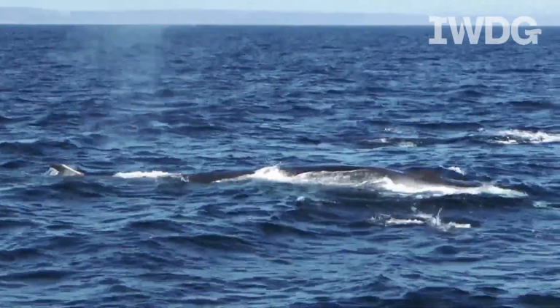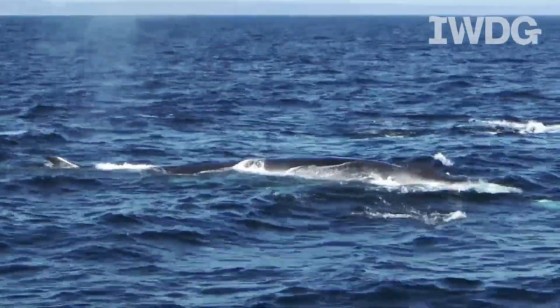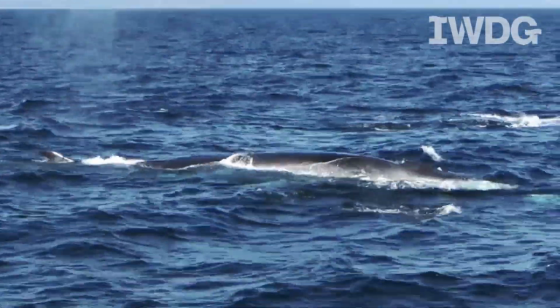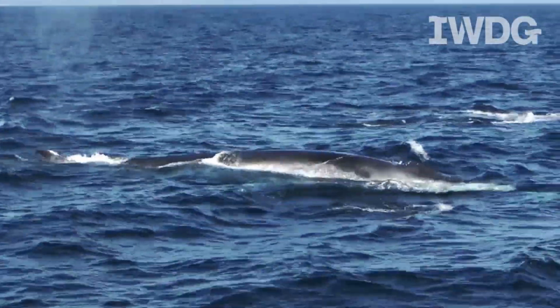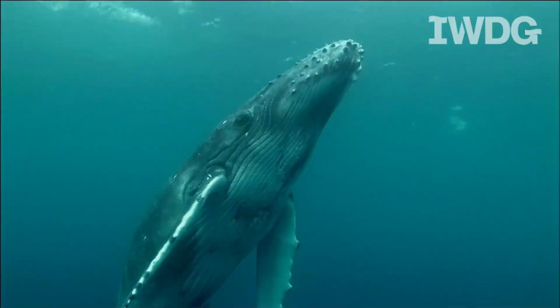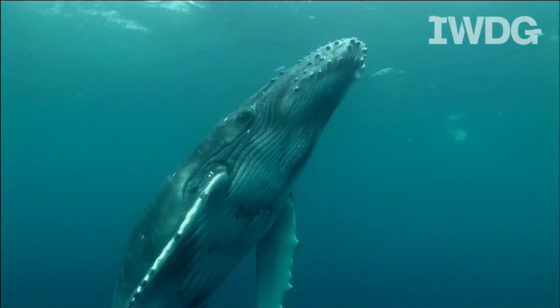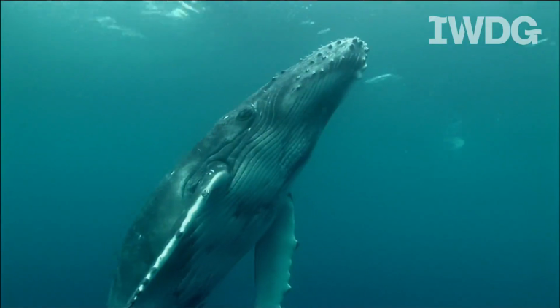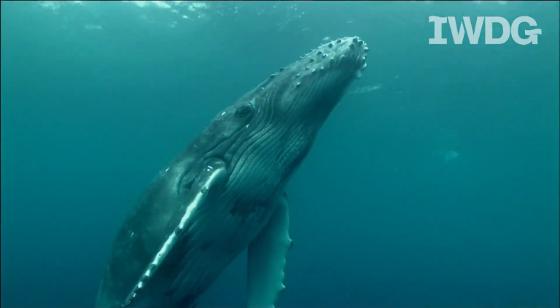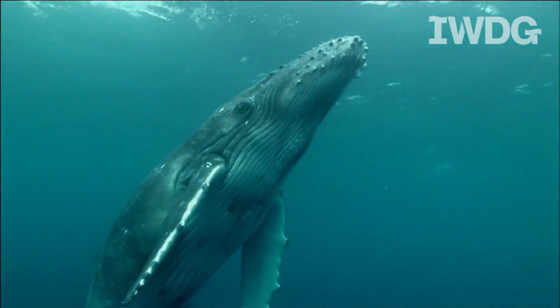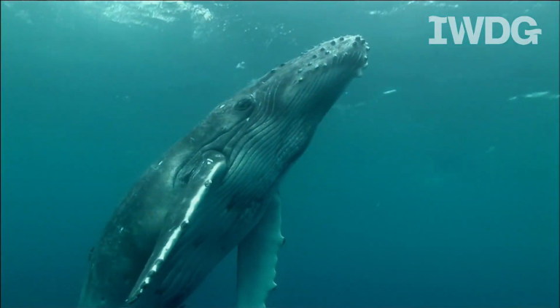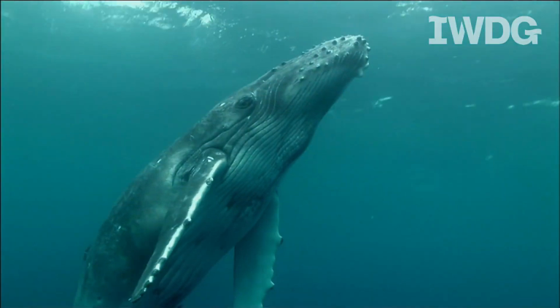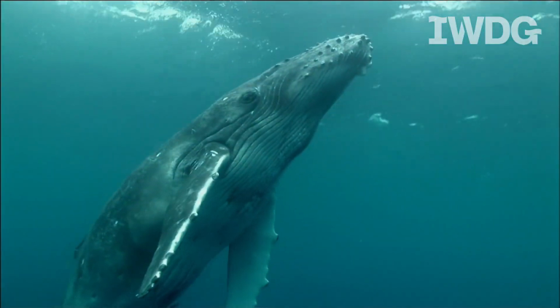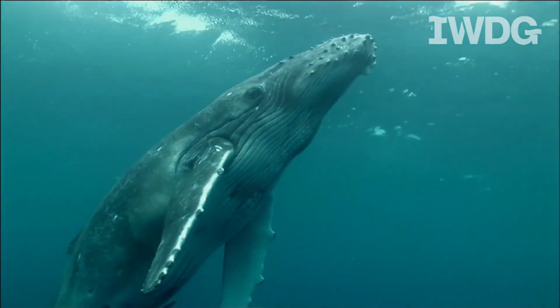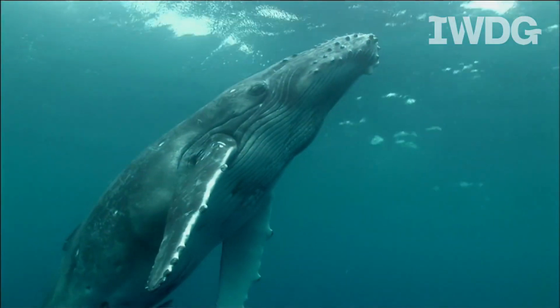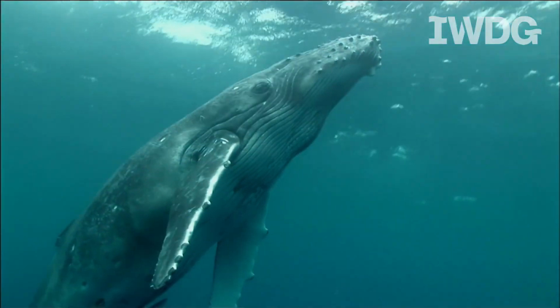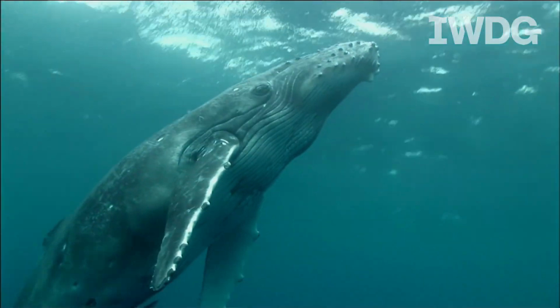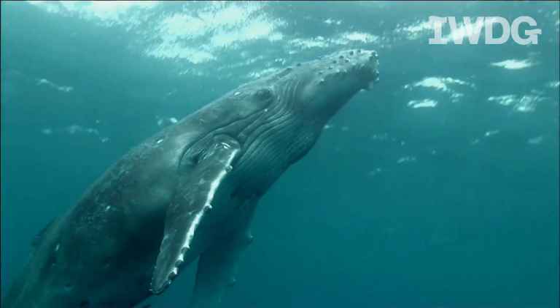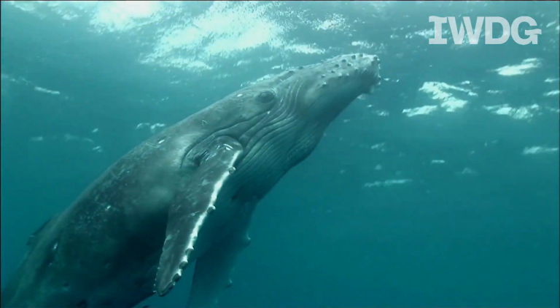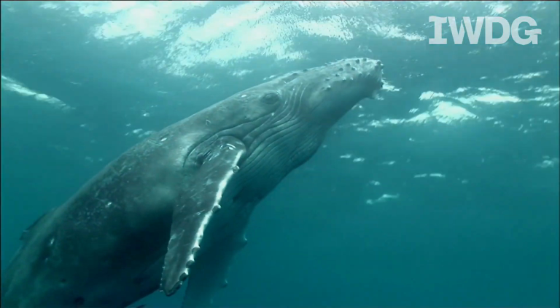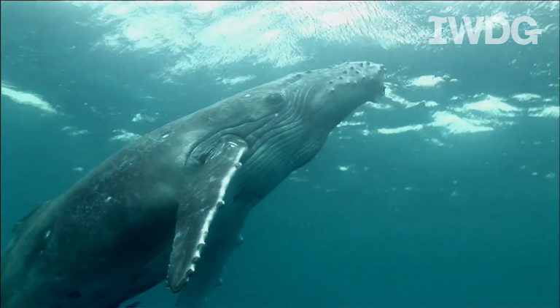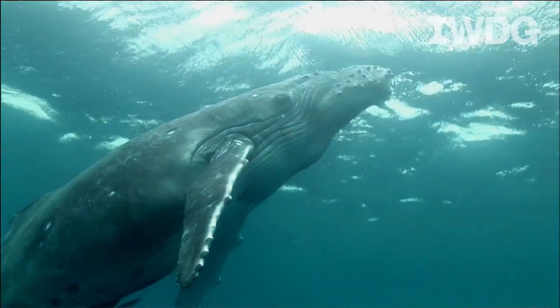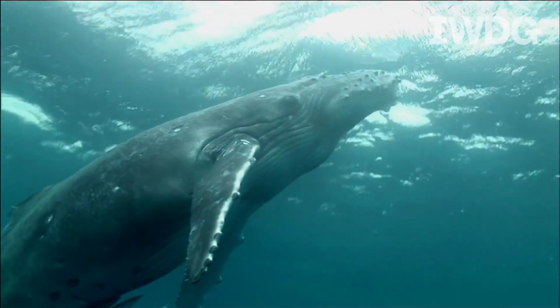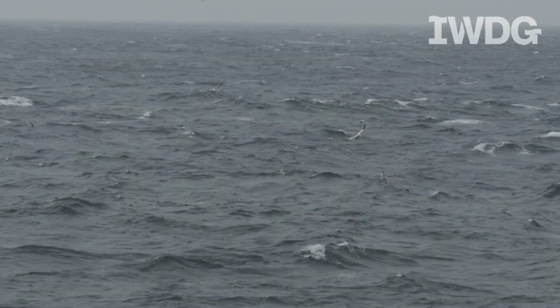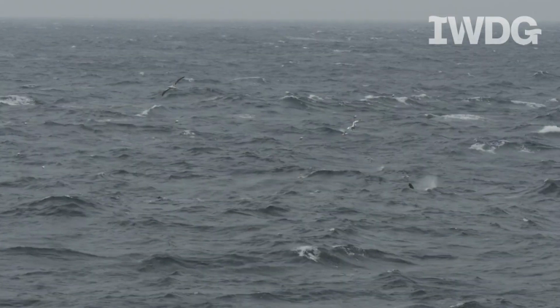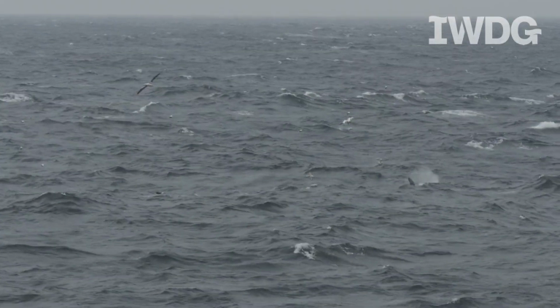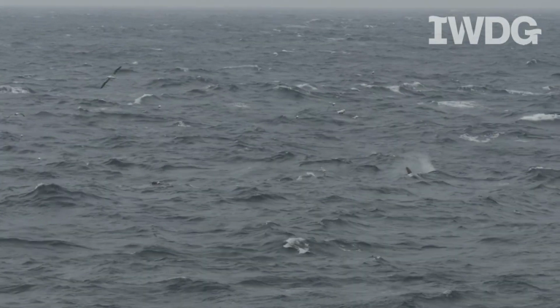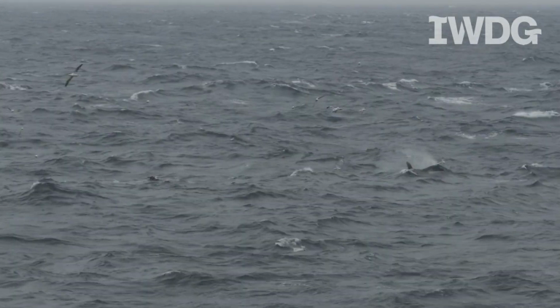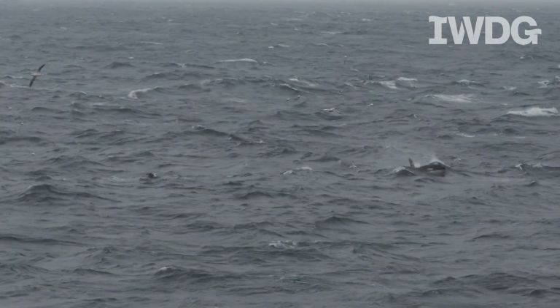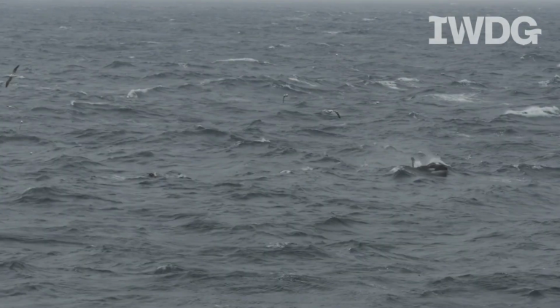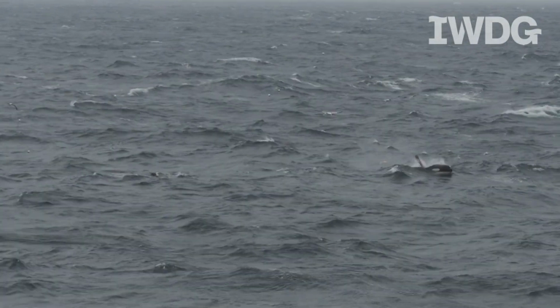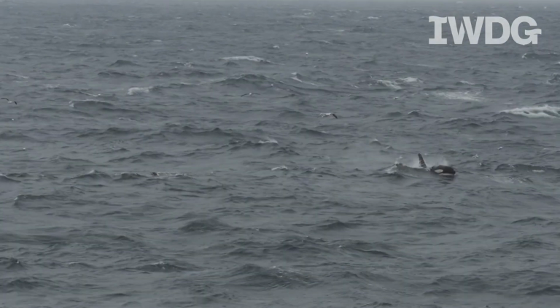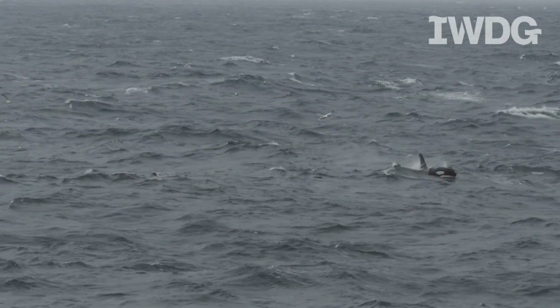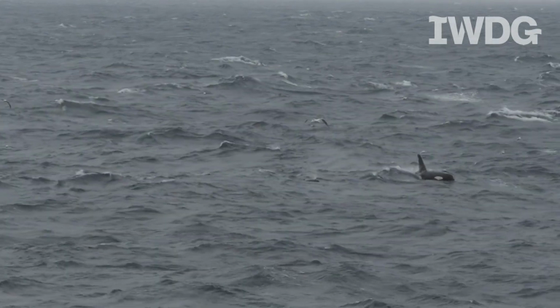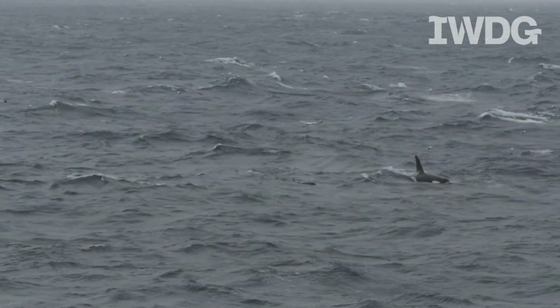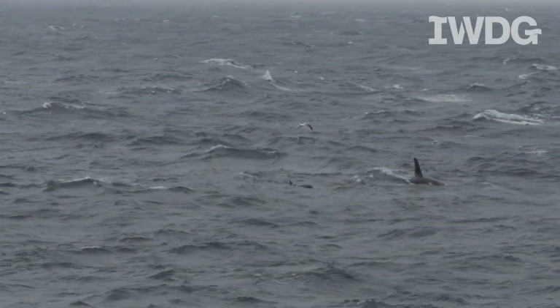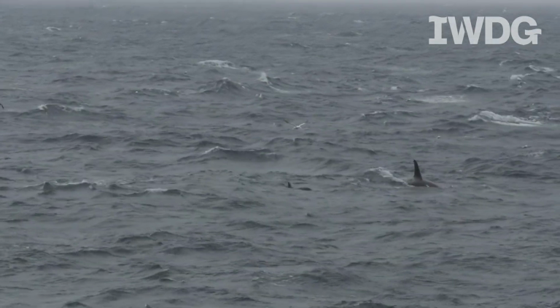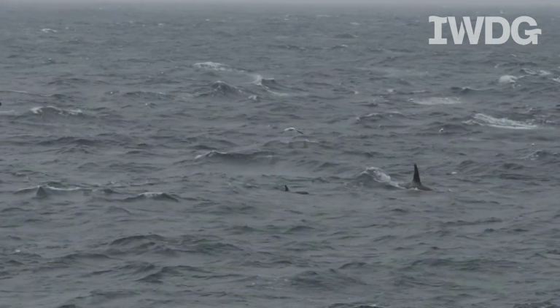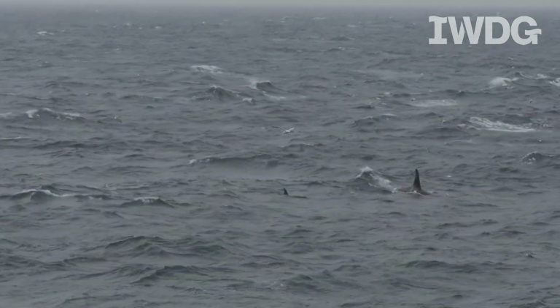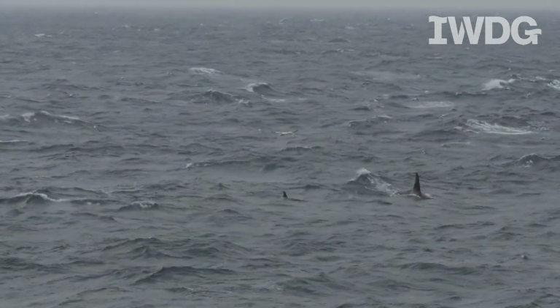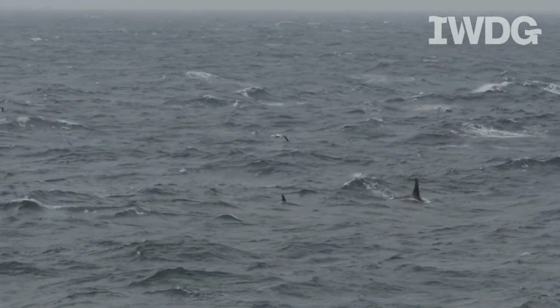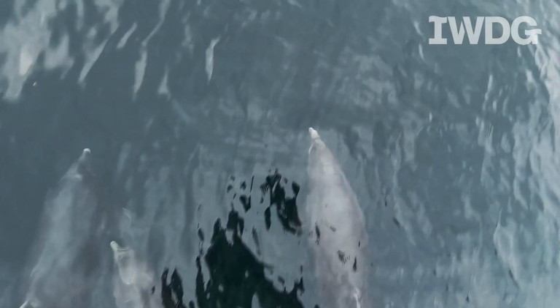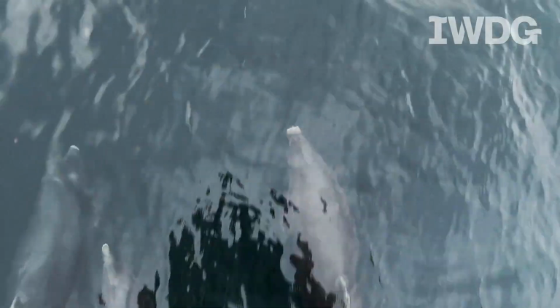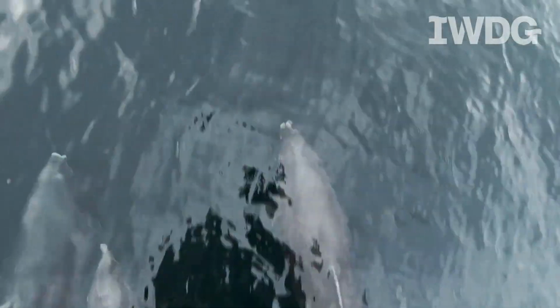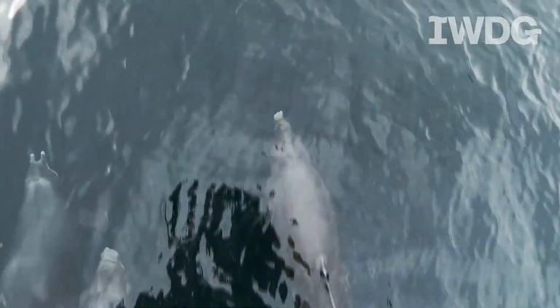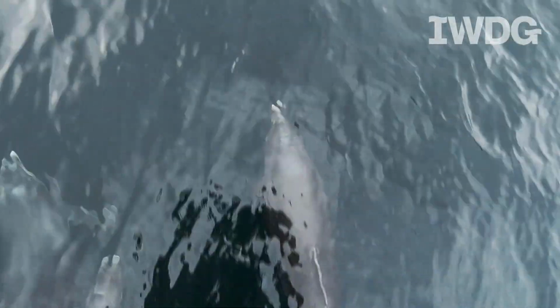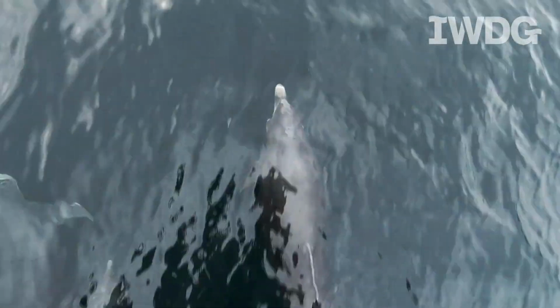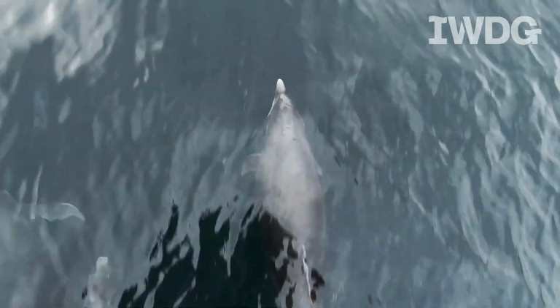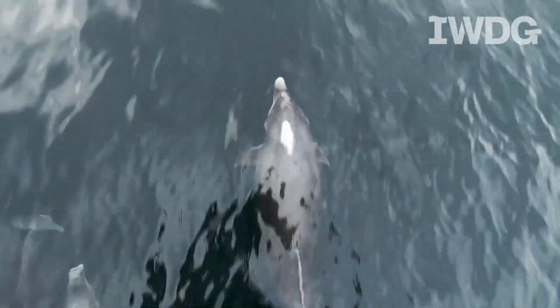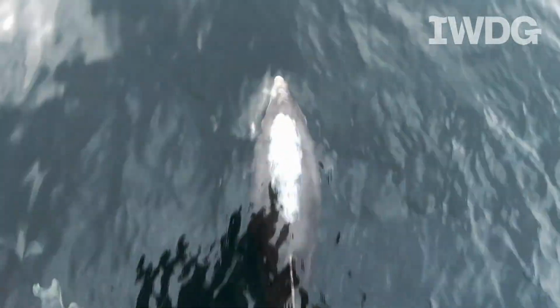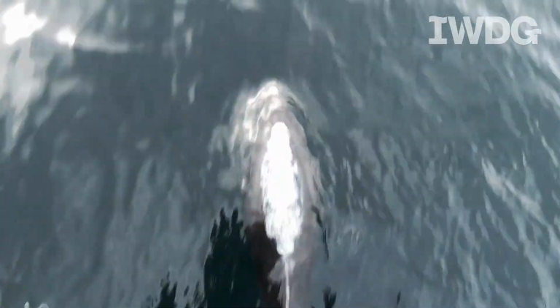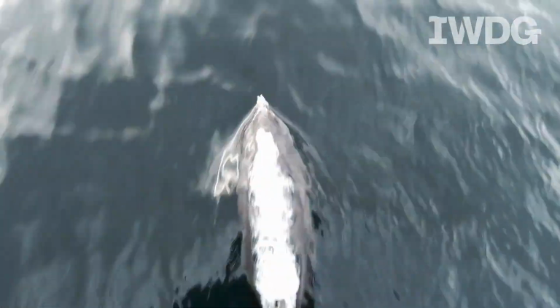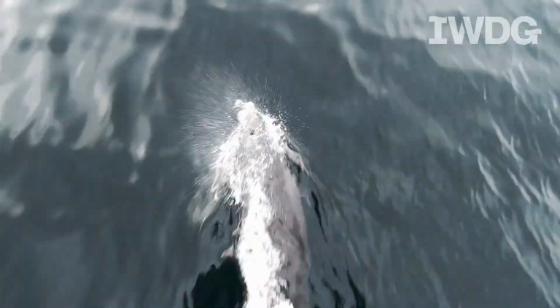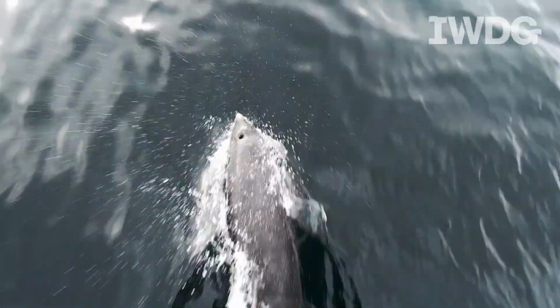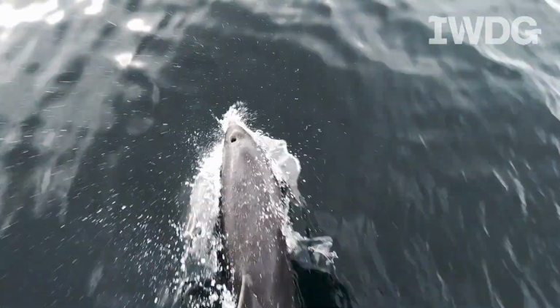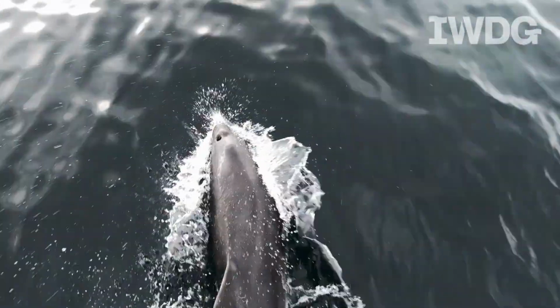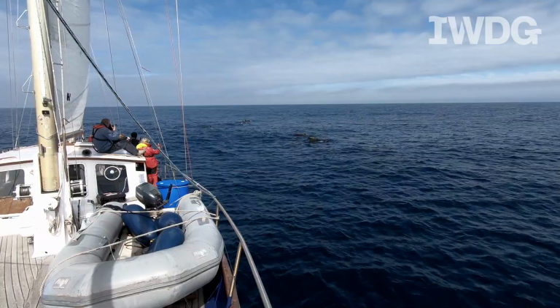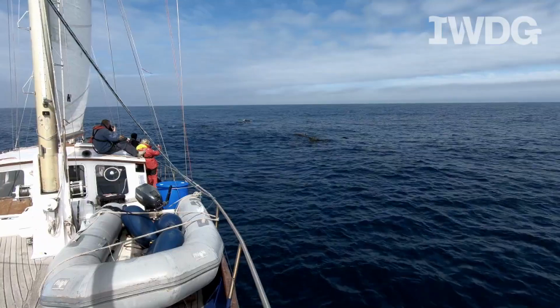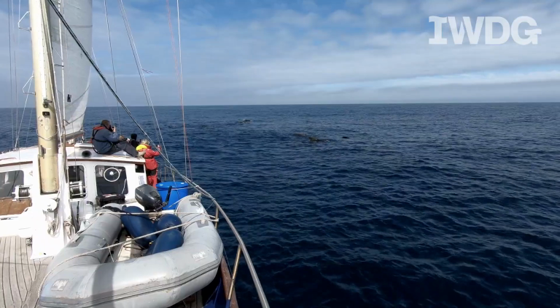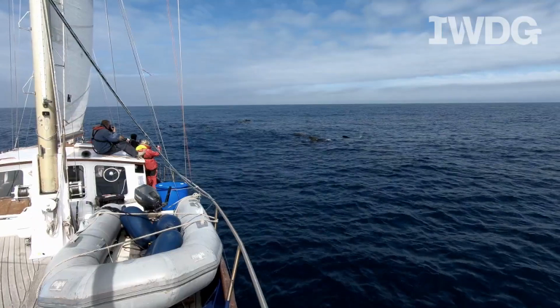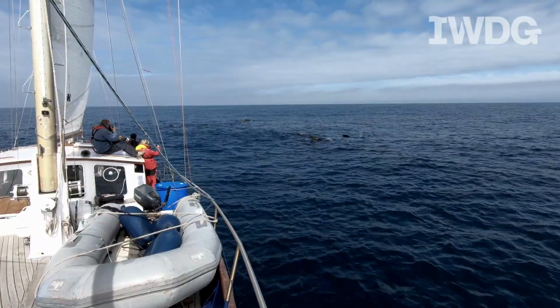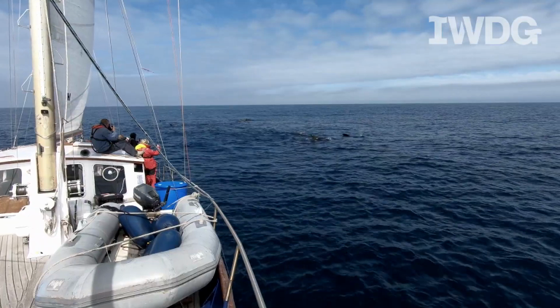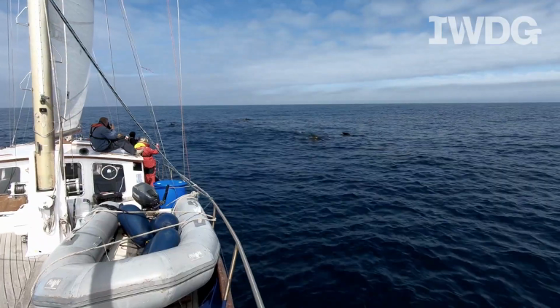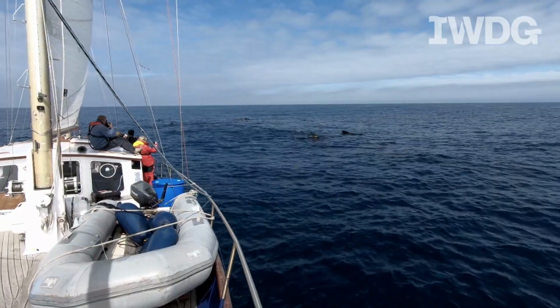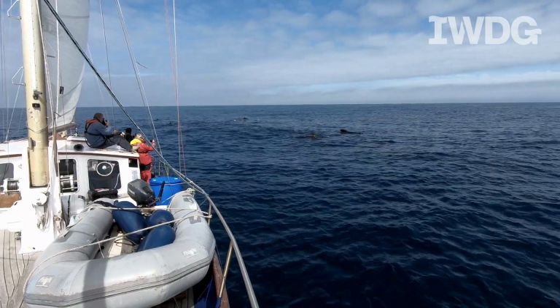Hi everyone, welcome to Biodiversity Week with the Irish Wetland Dolphin Group, where we aim to celebrate our island nation's great marine mammal biodiversity.